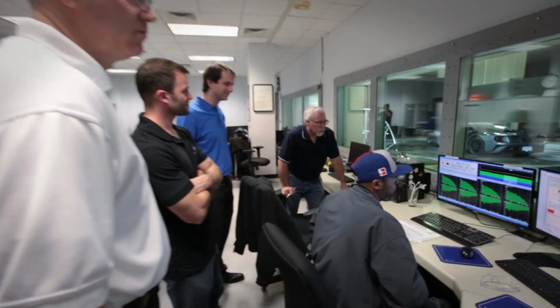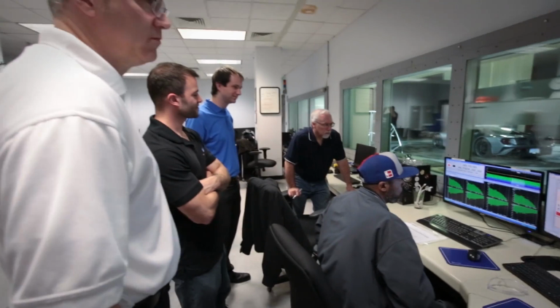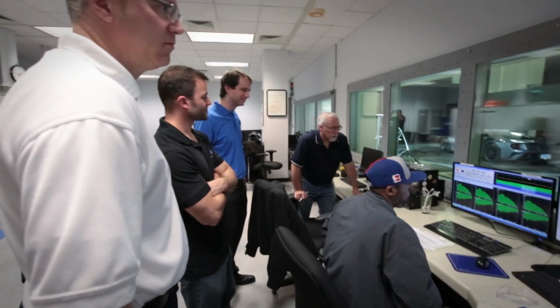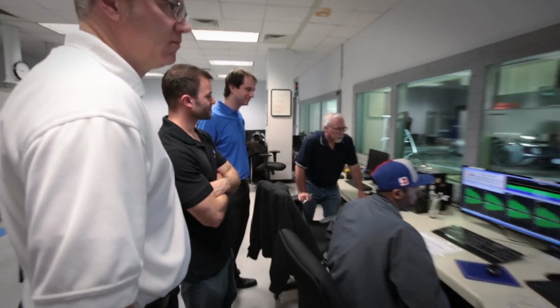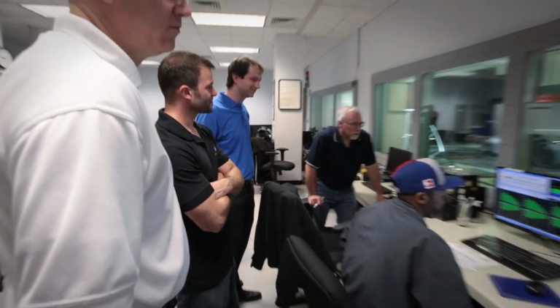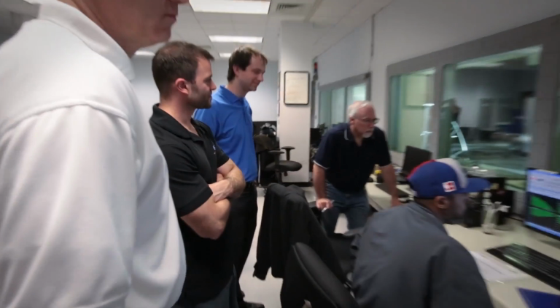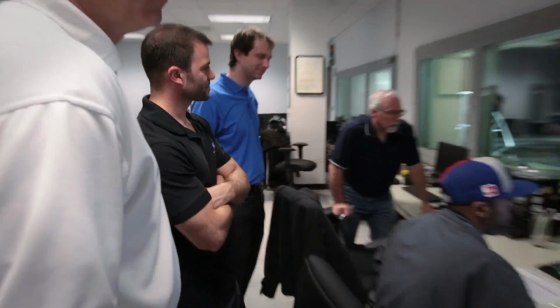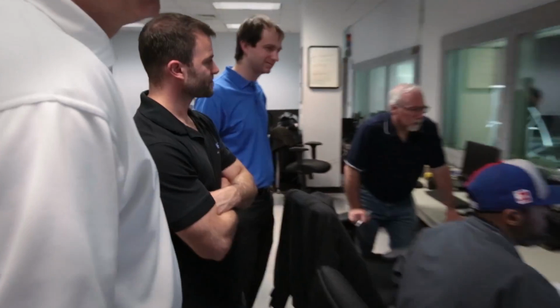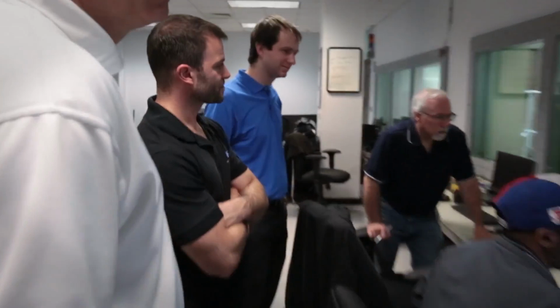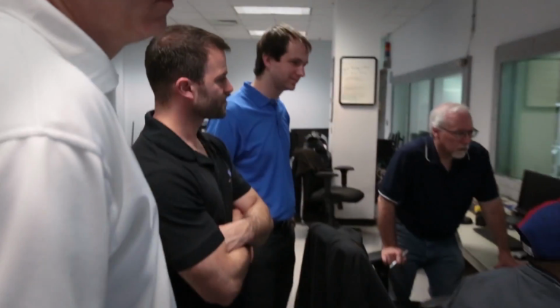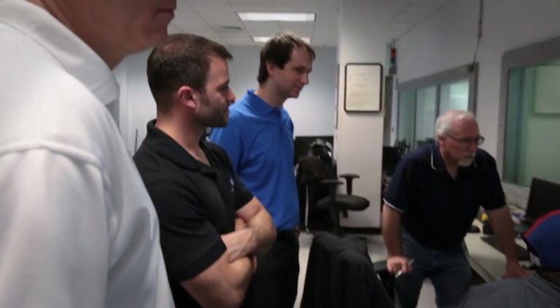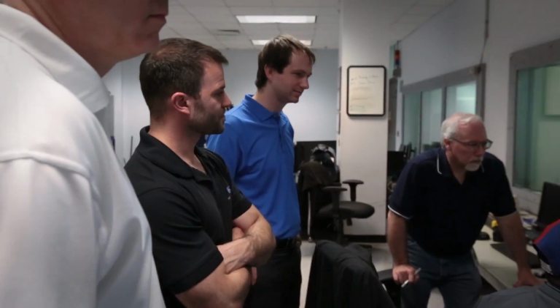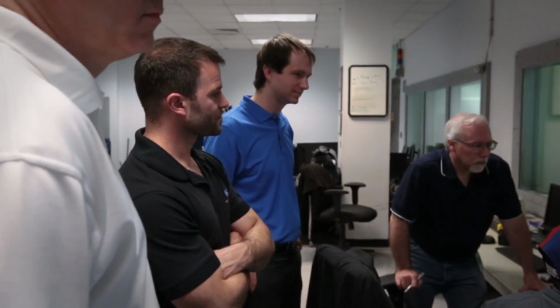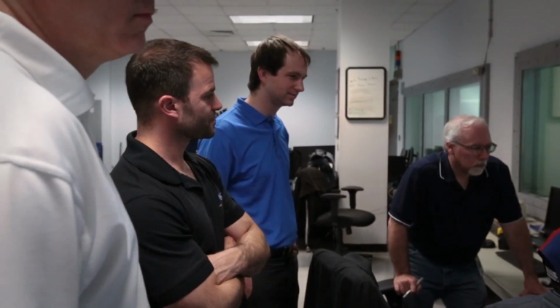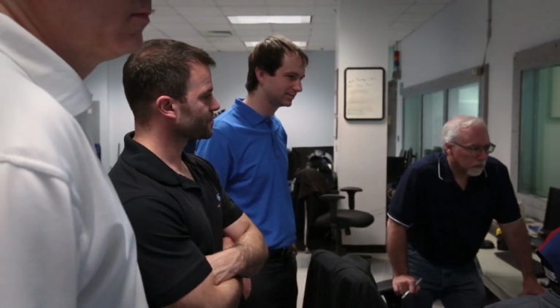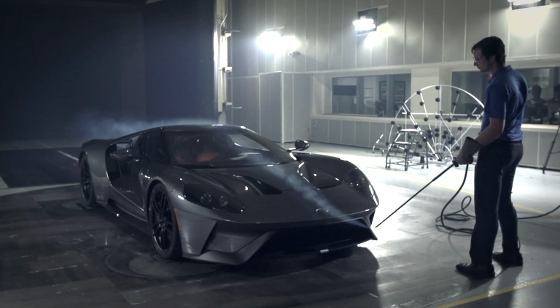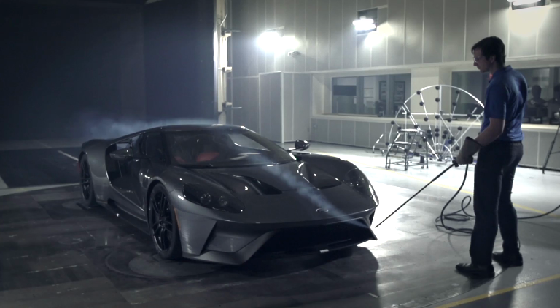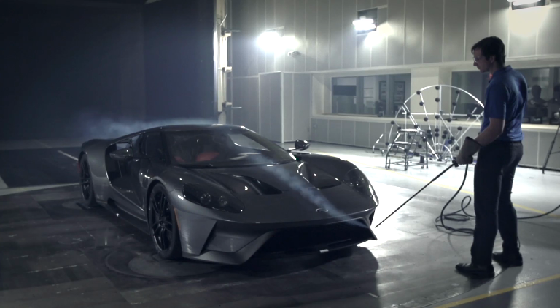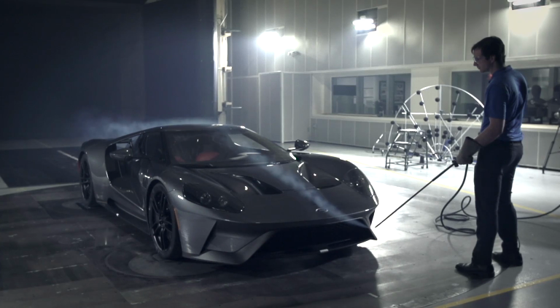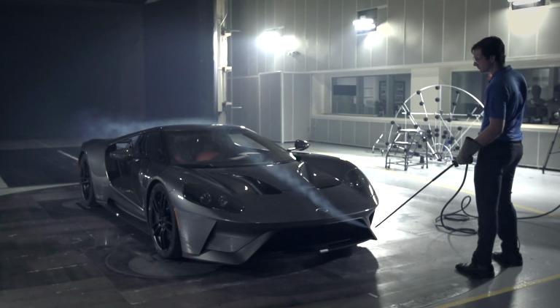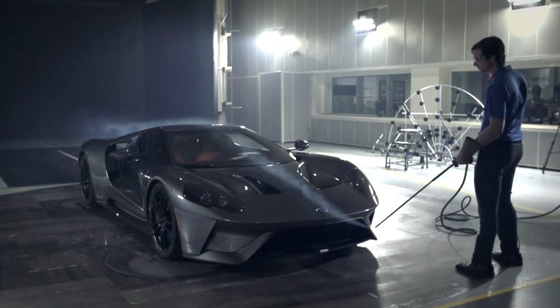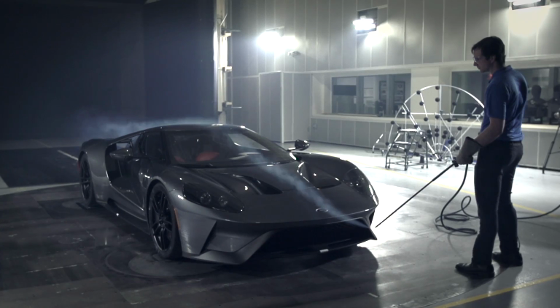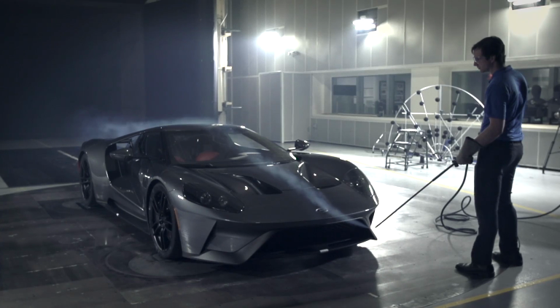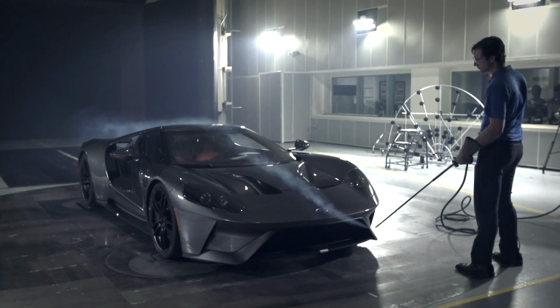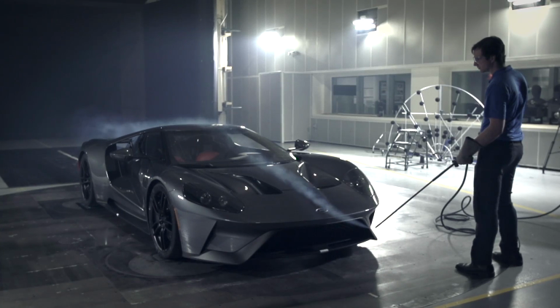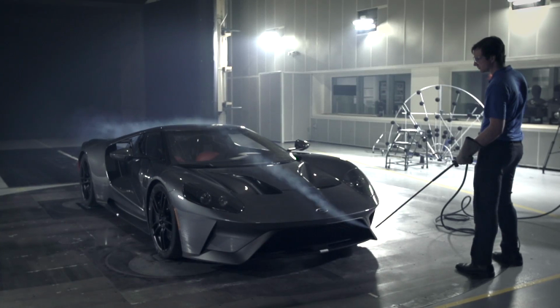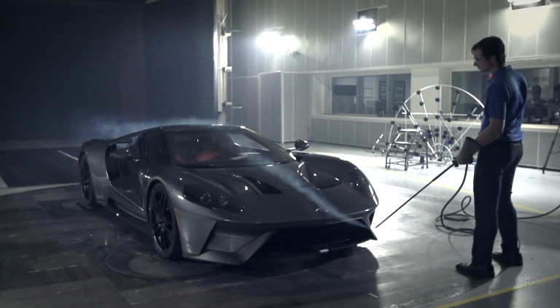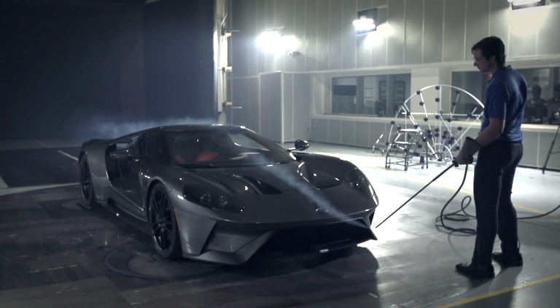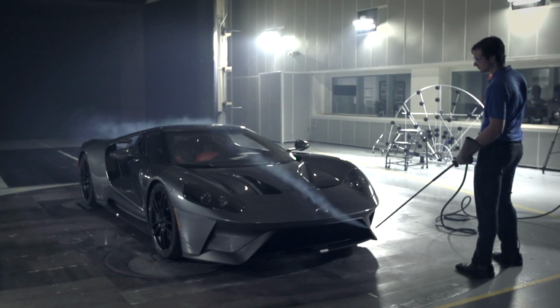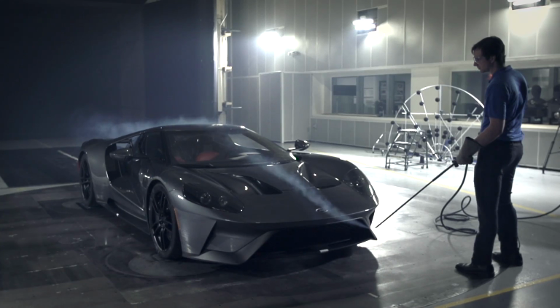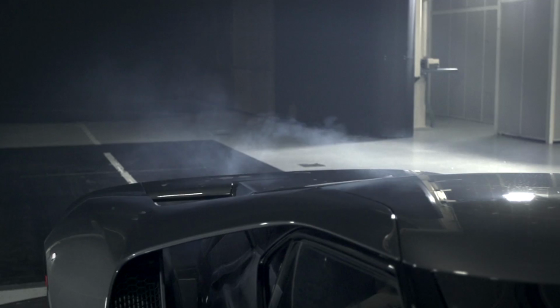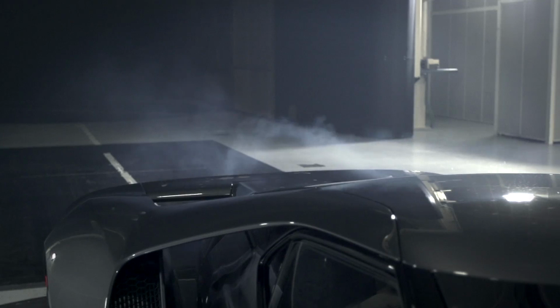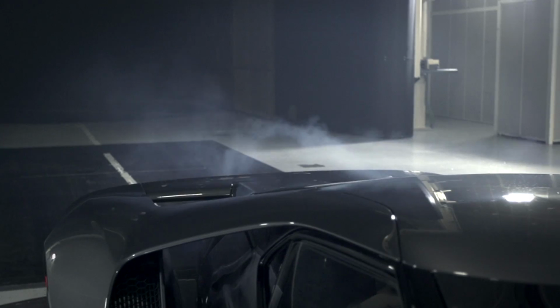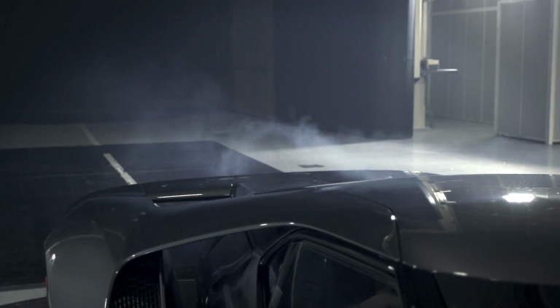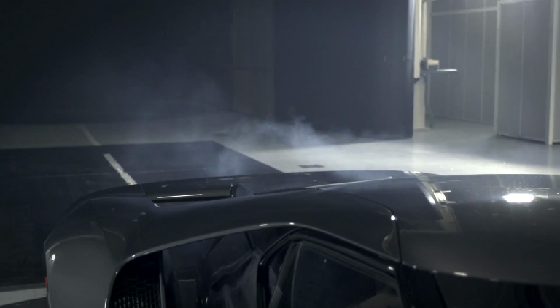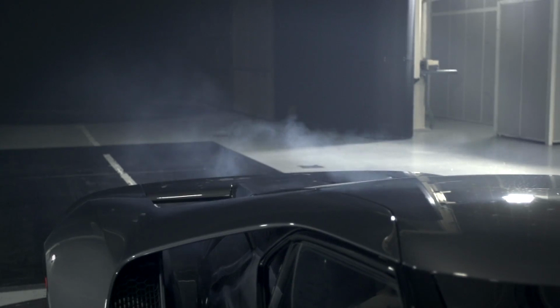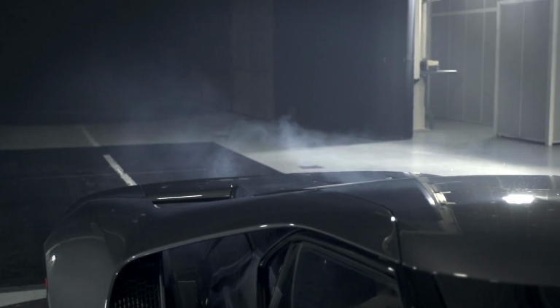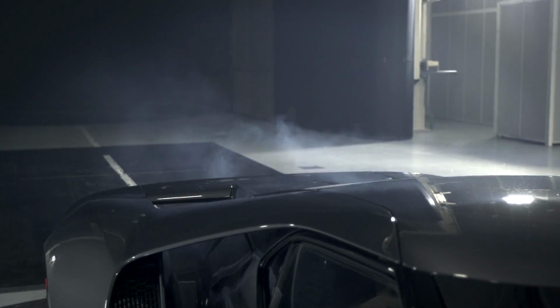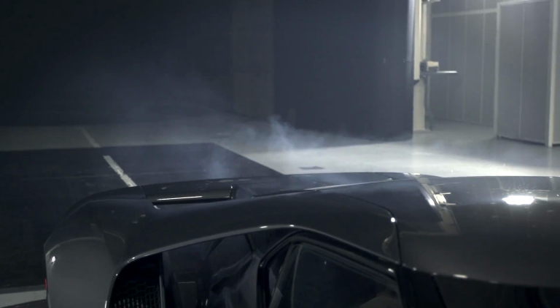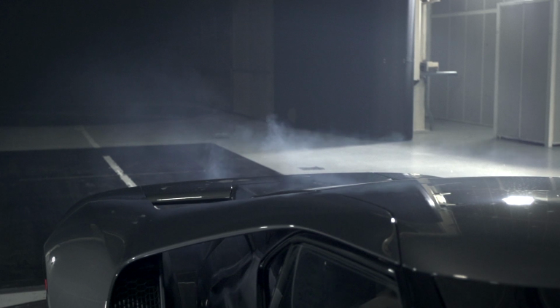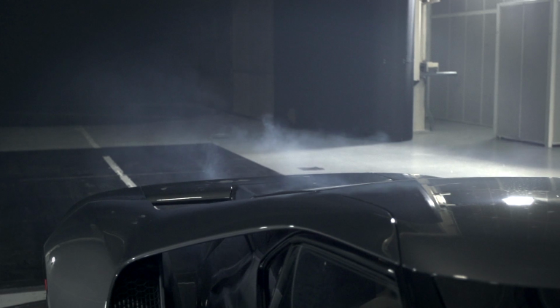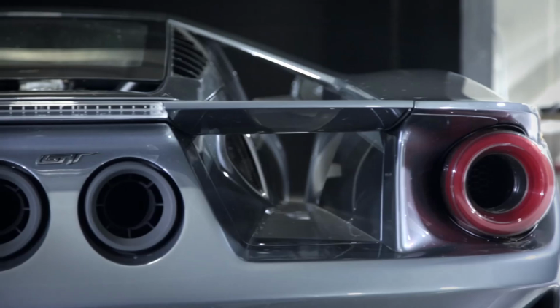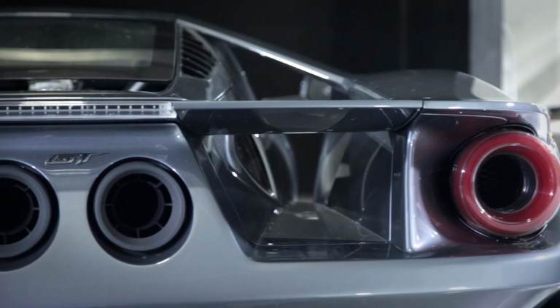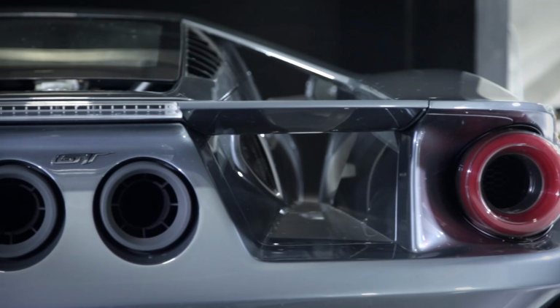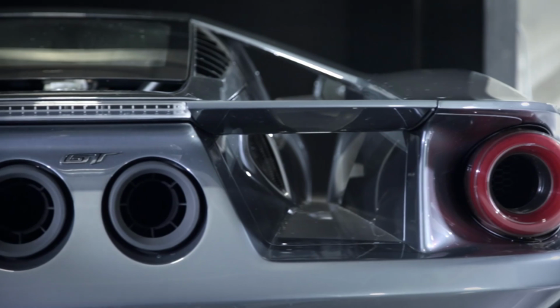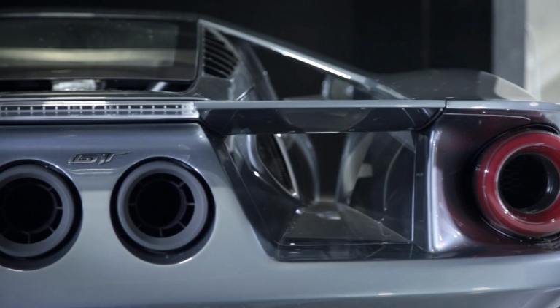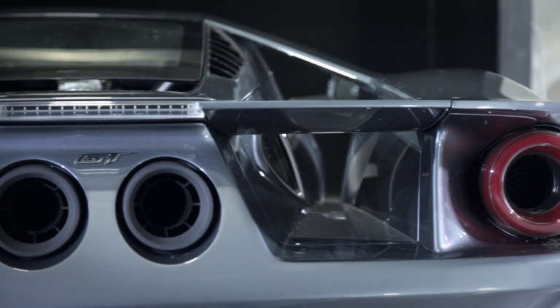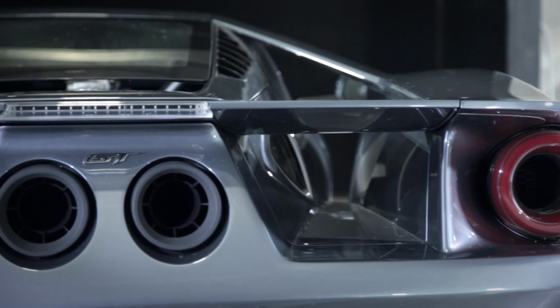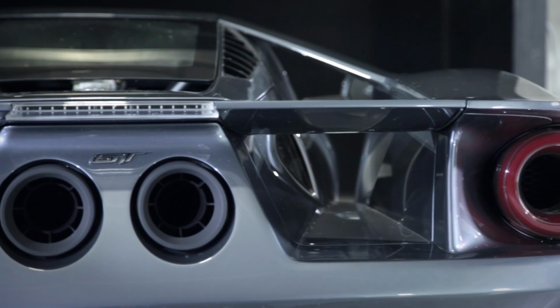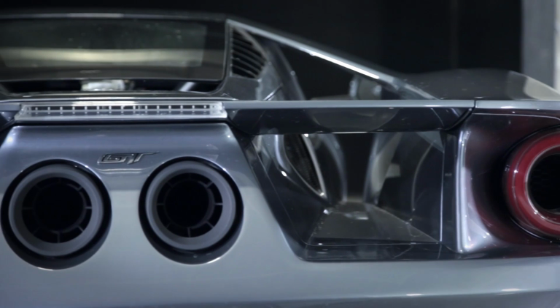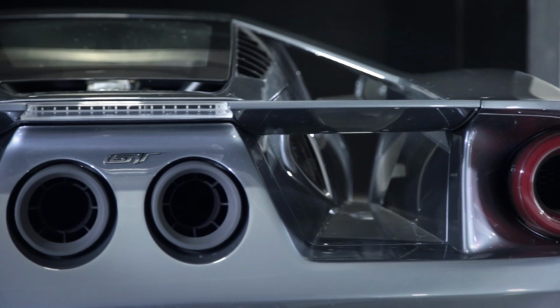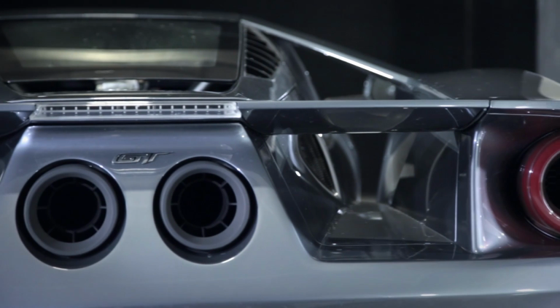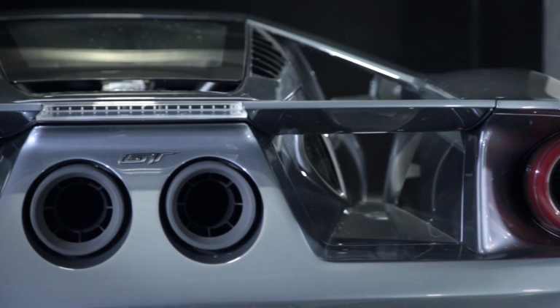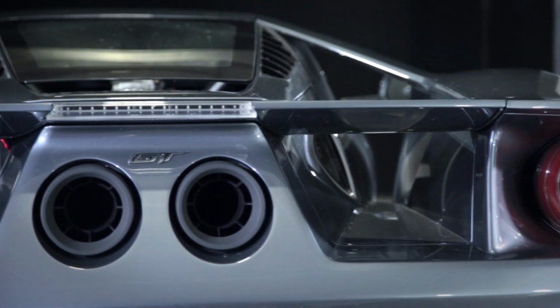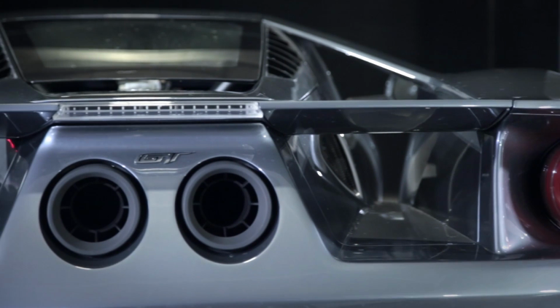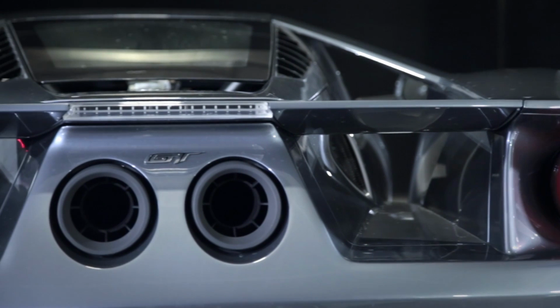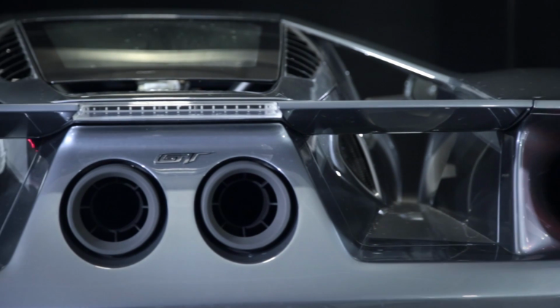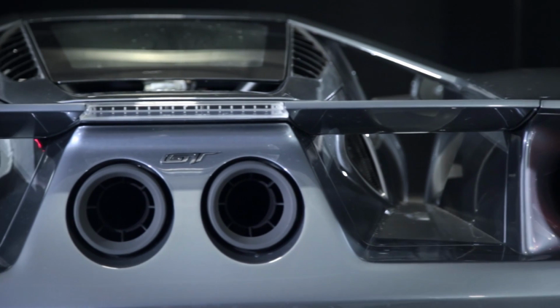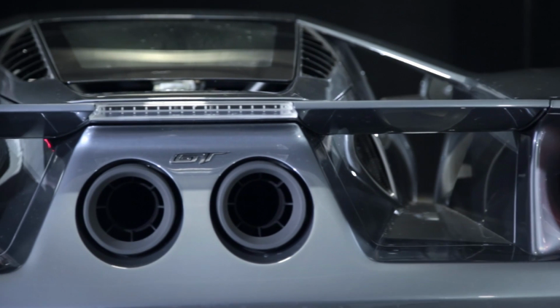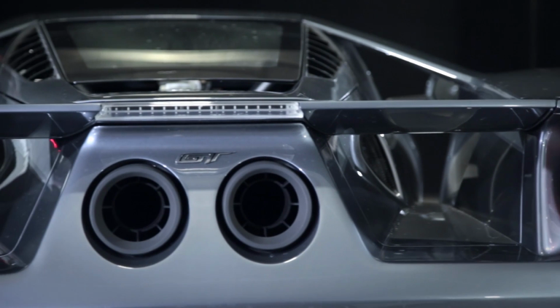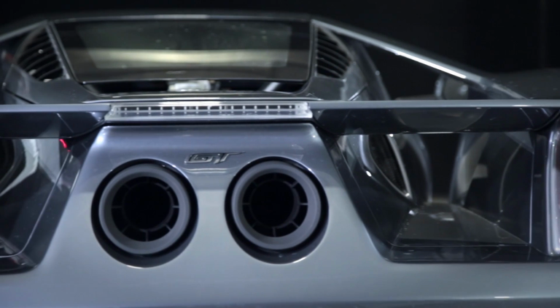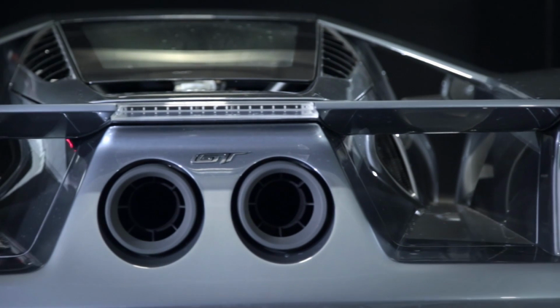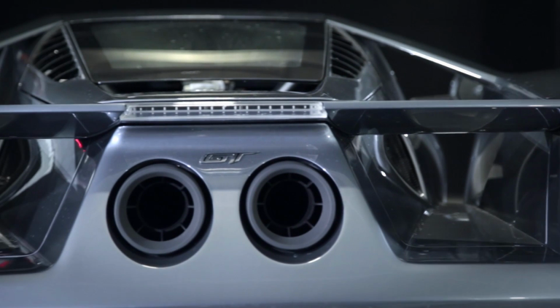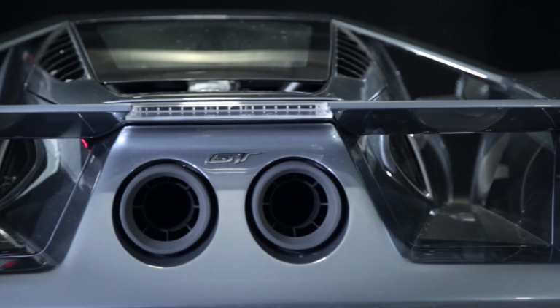In the end, all these late hours, all these weekends that we work are absolutely worth it to be a part of a program like this and to create the ultimate GT.